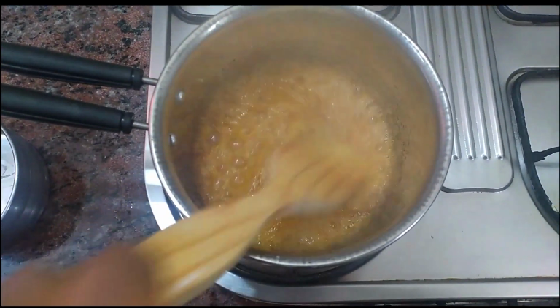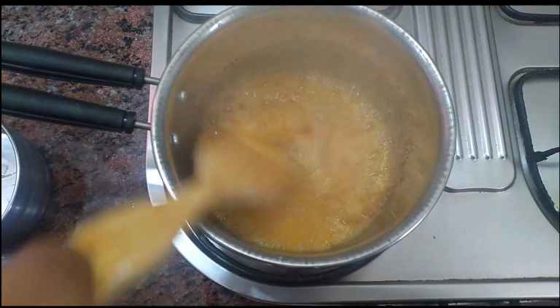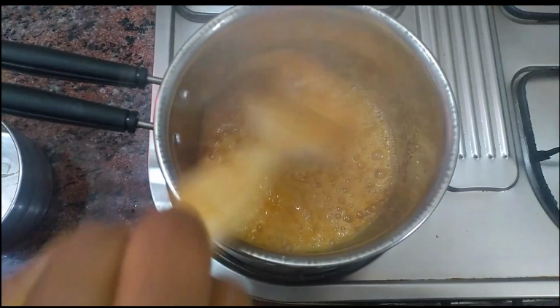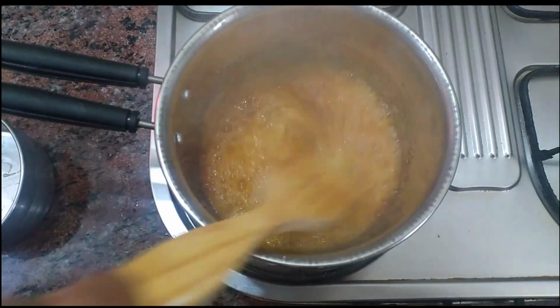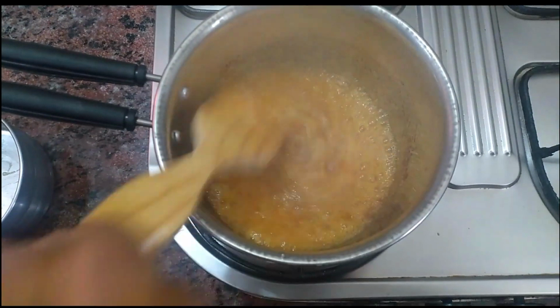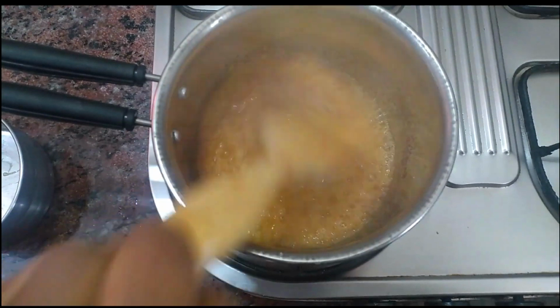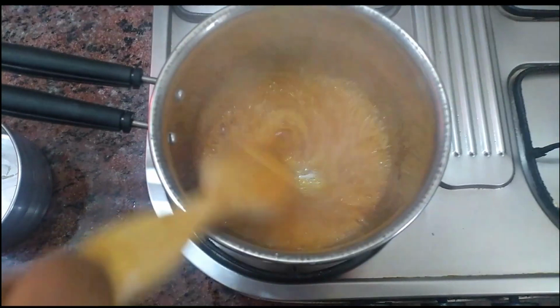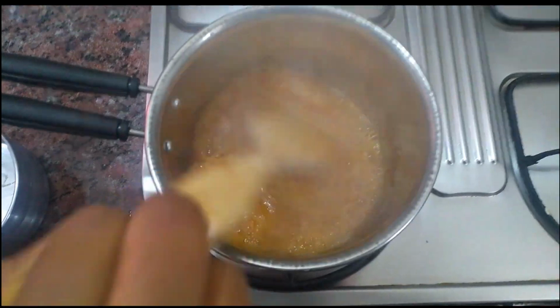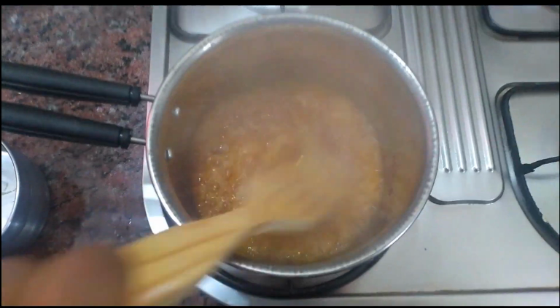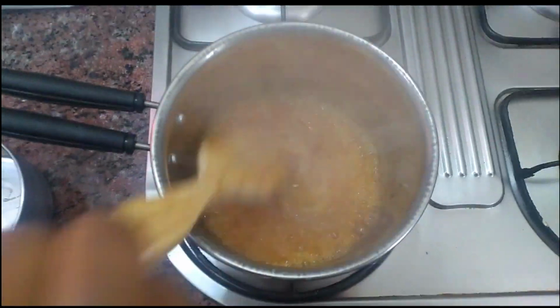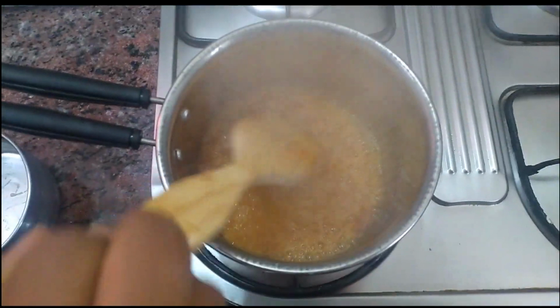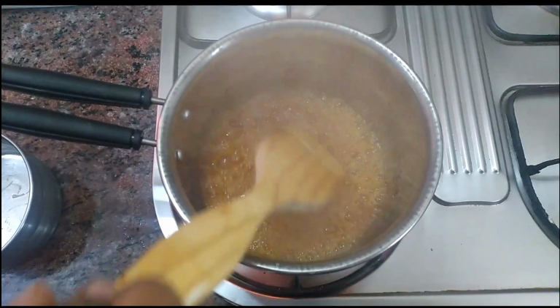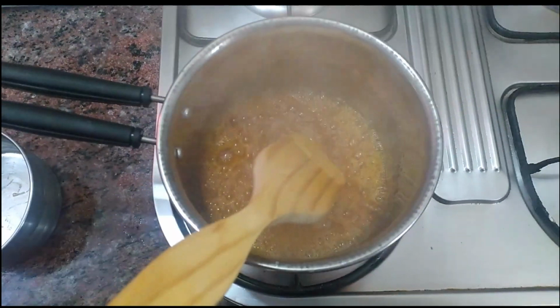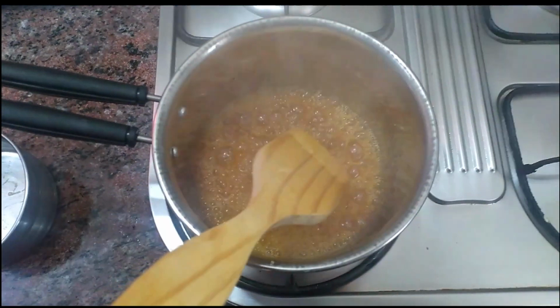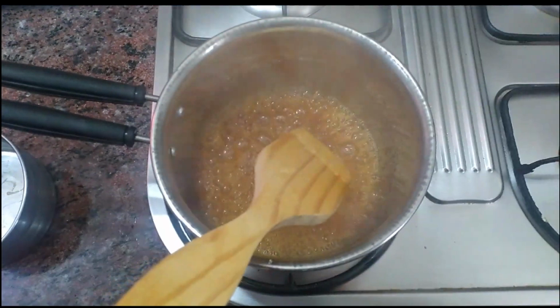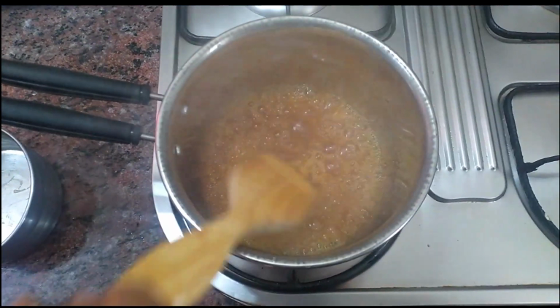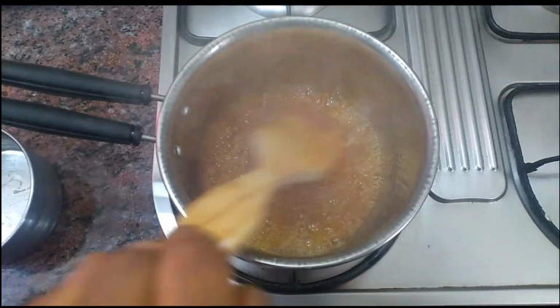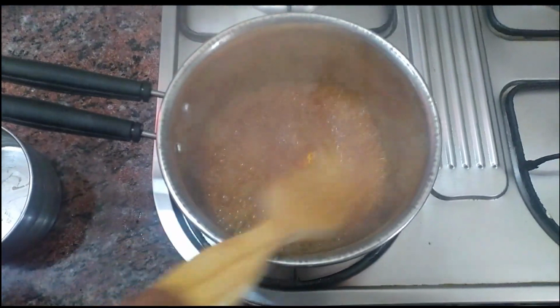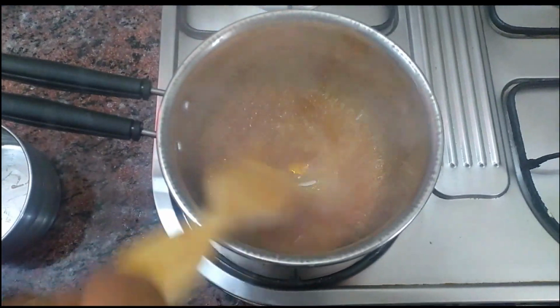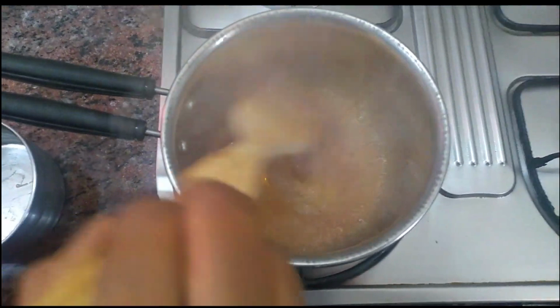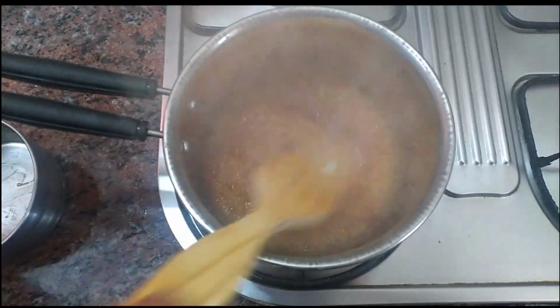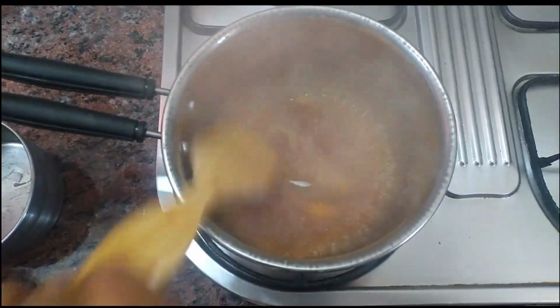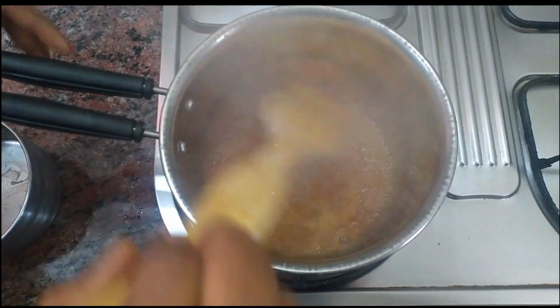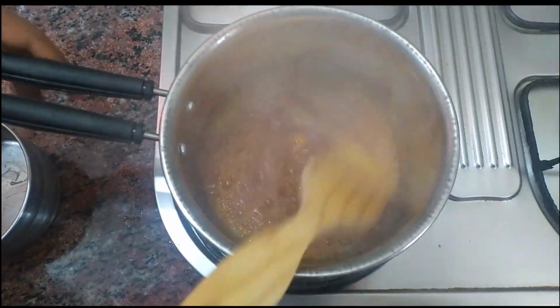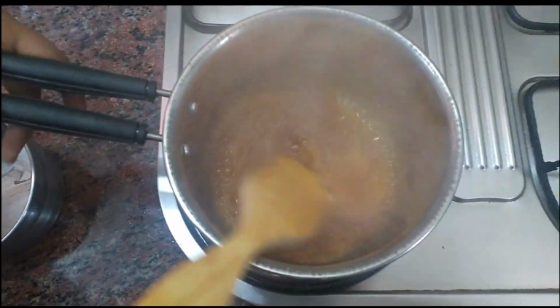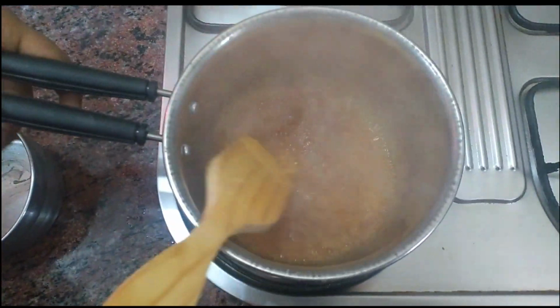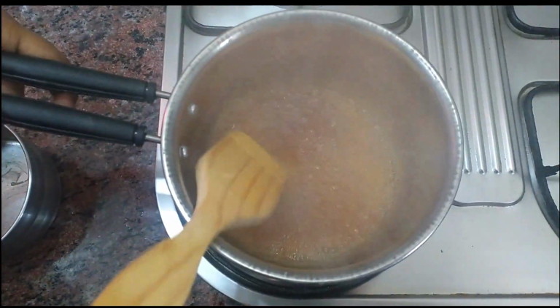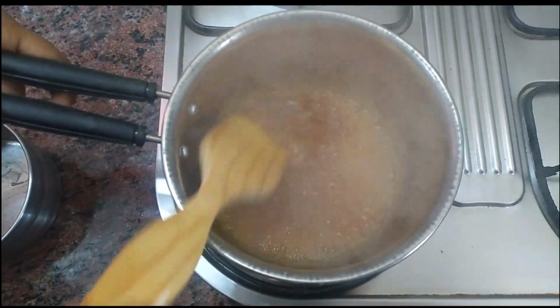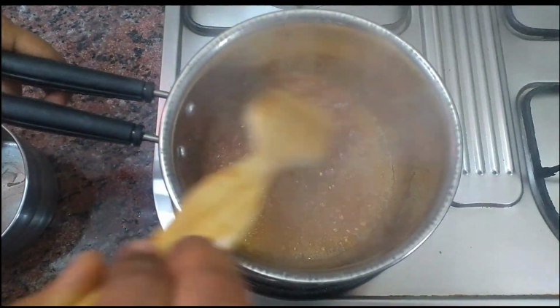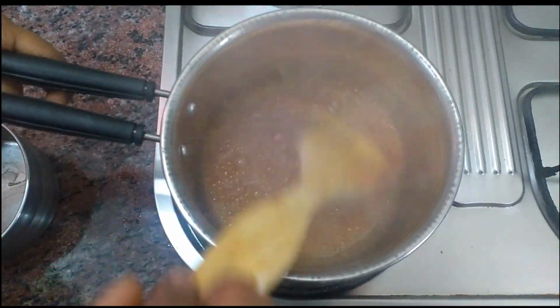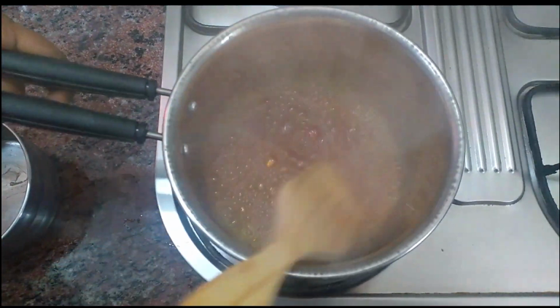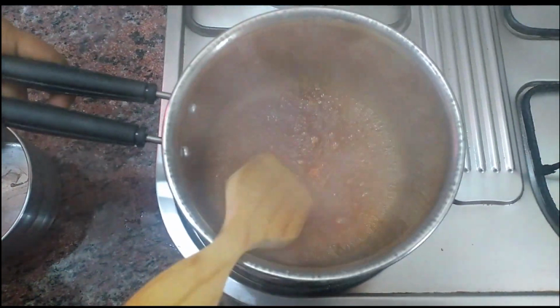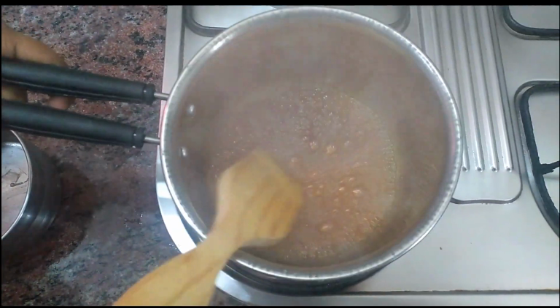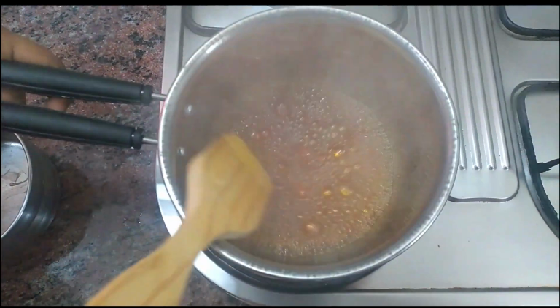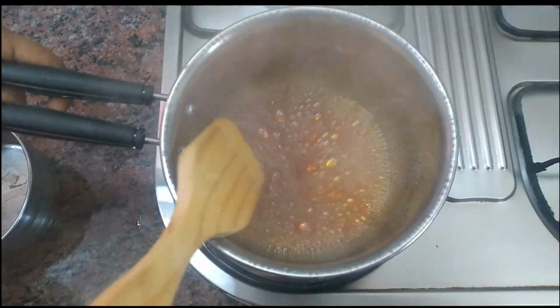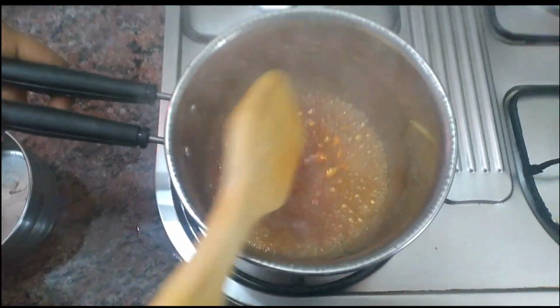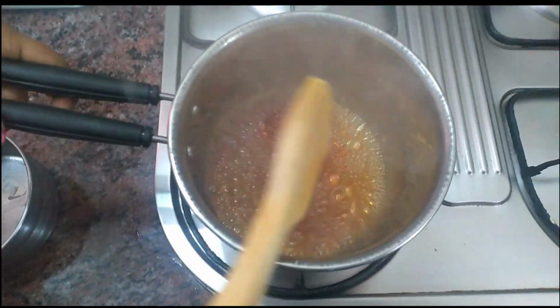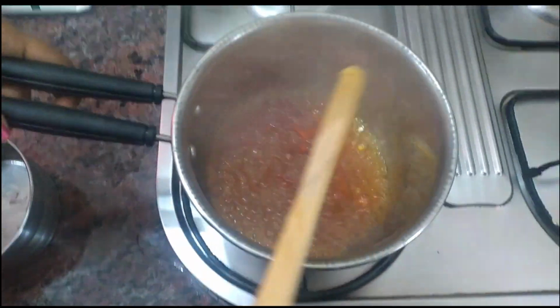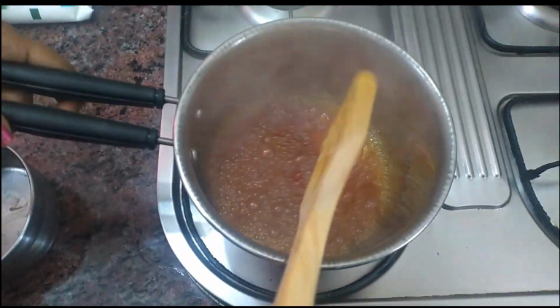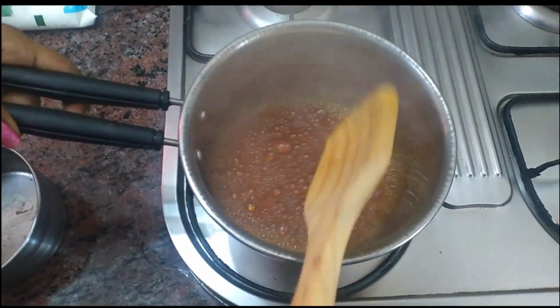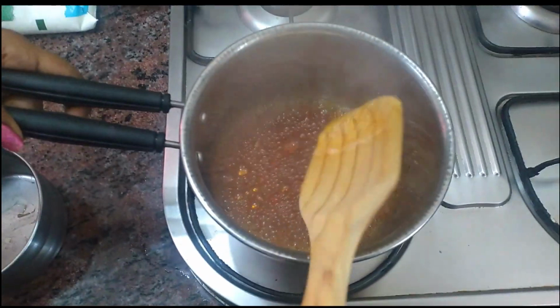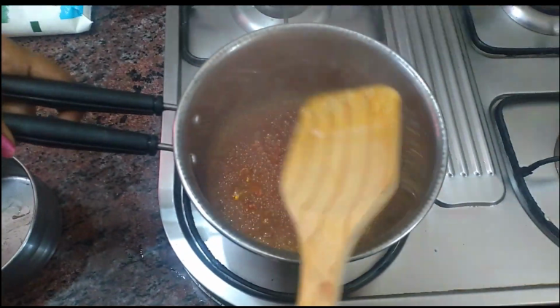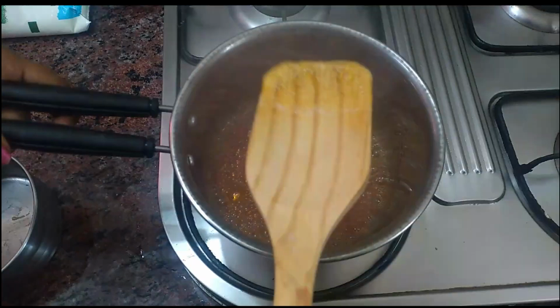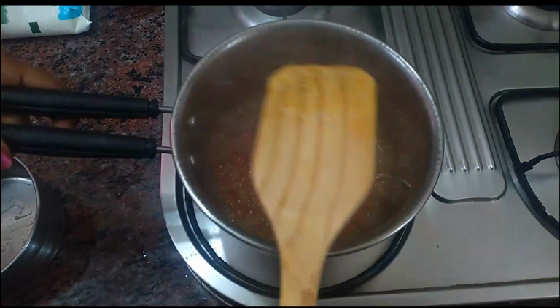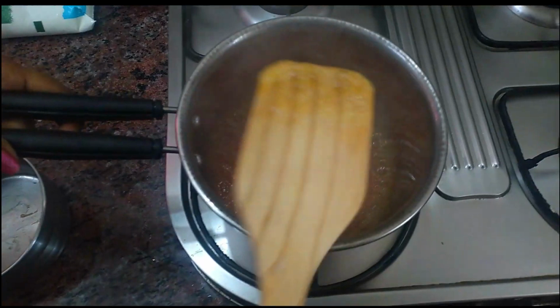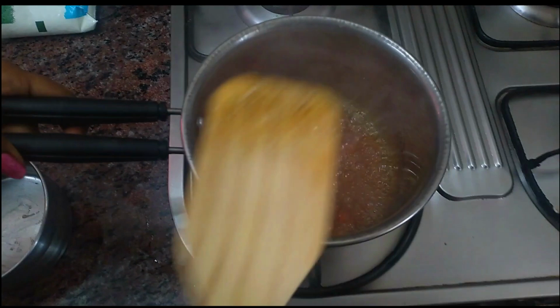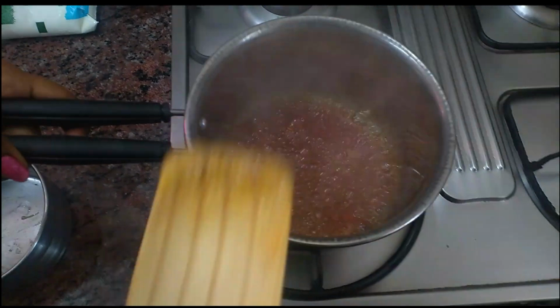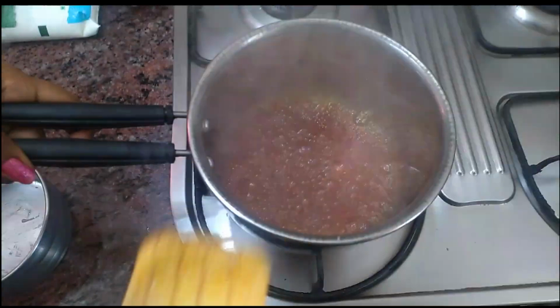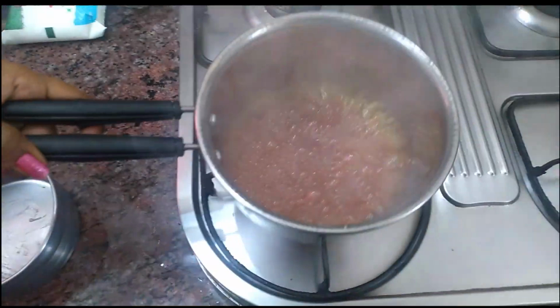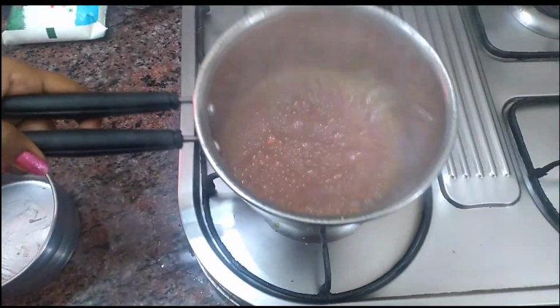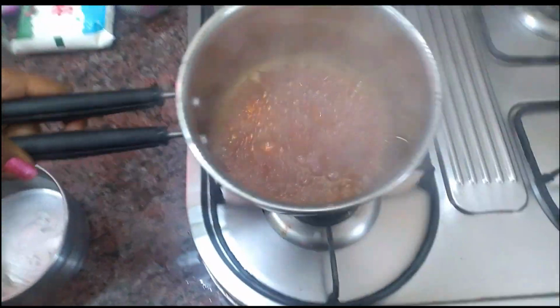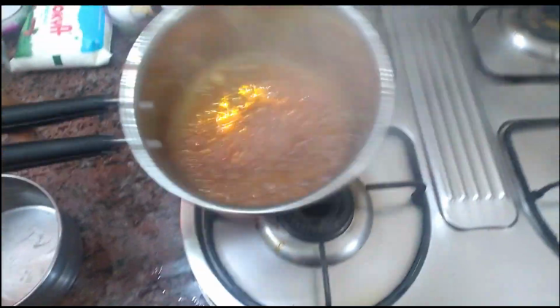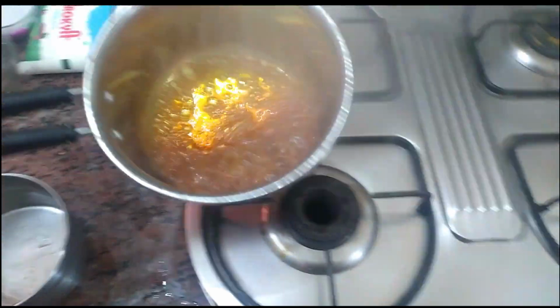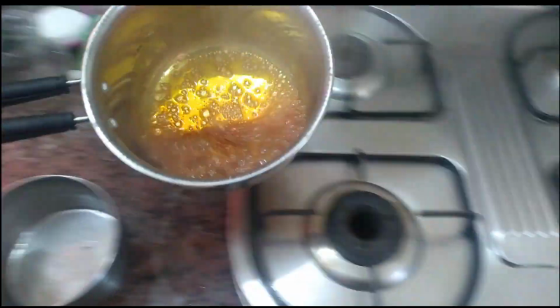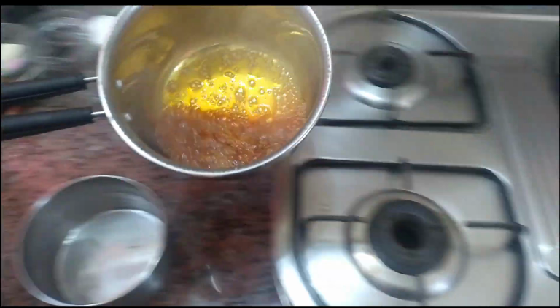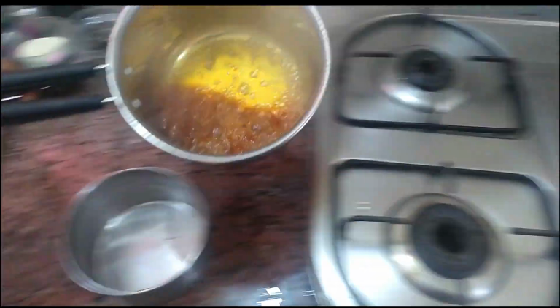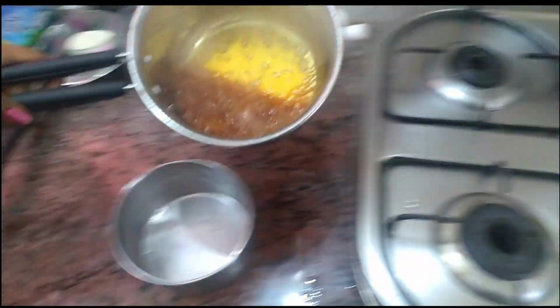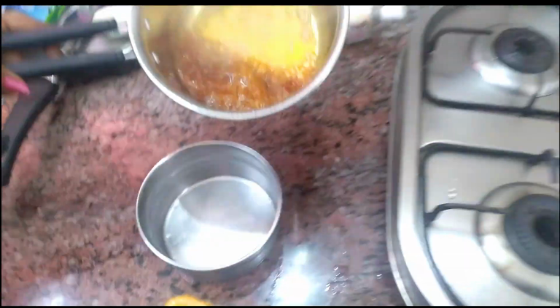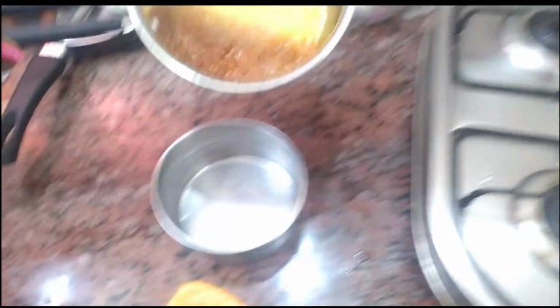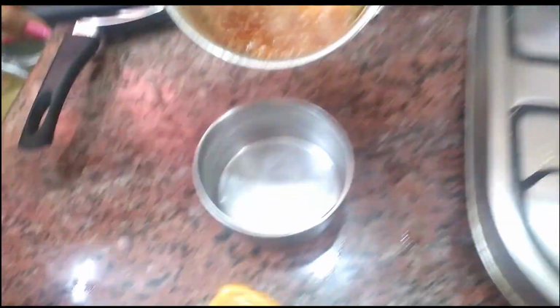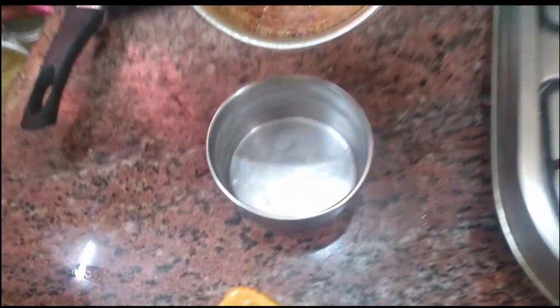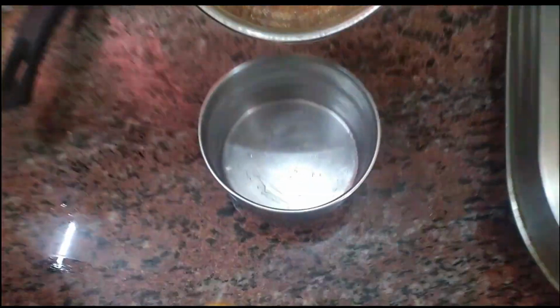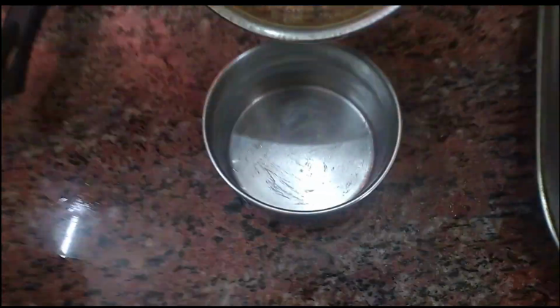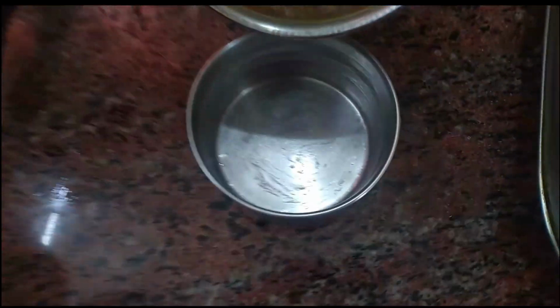We will cook this until it turns brown in color.